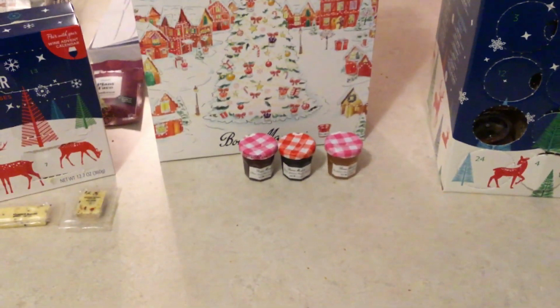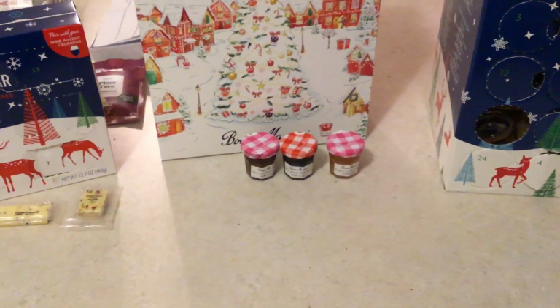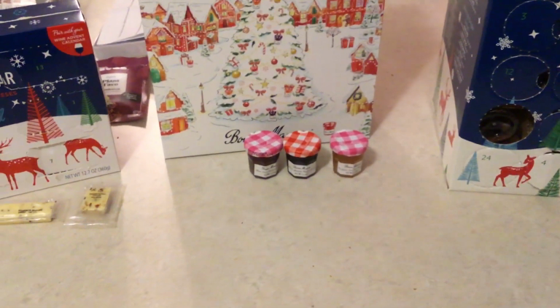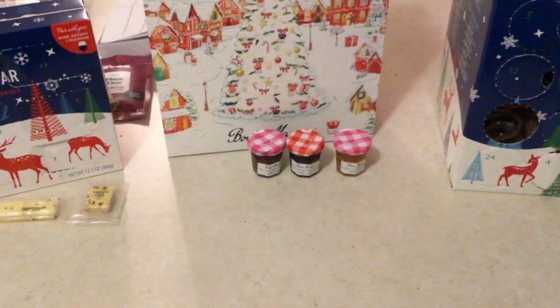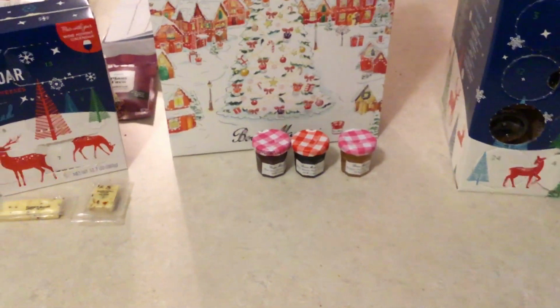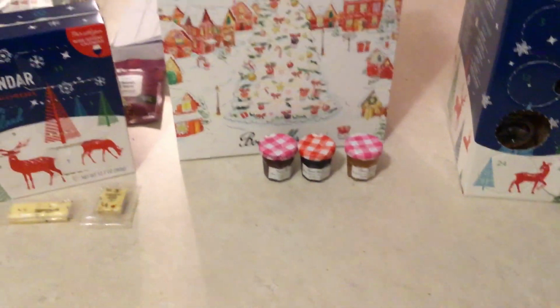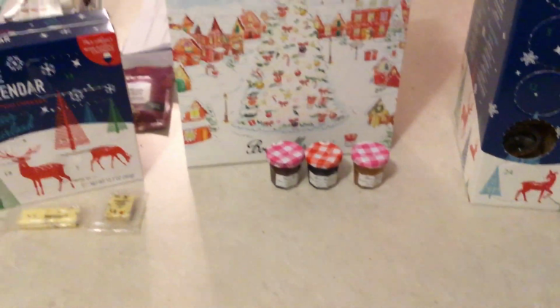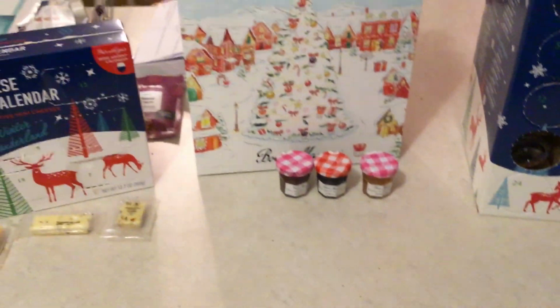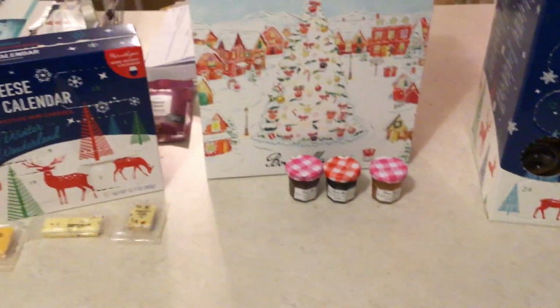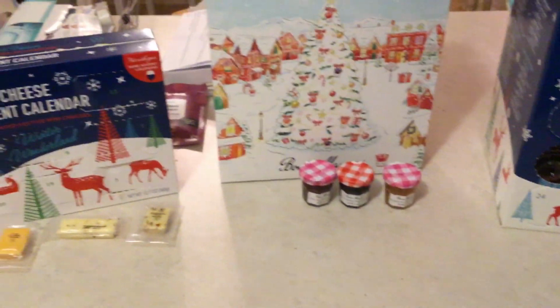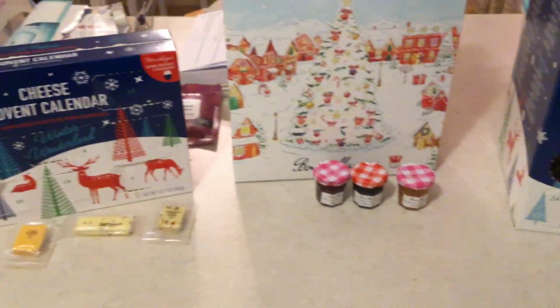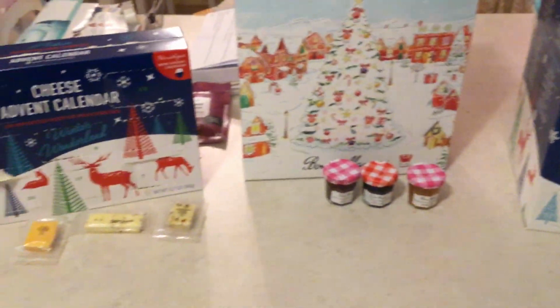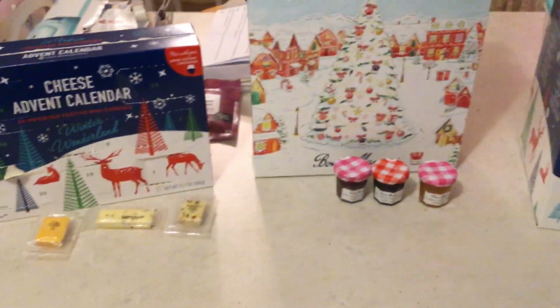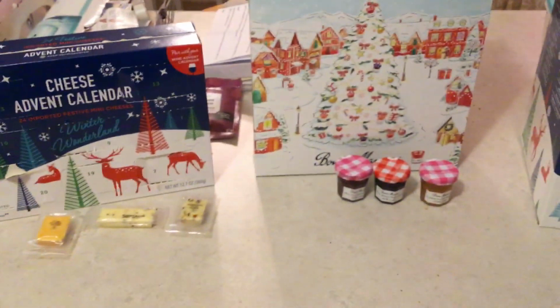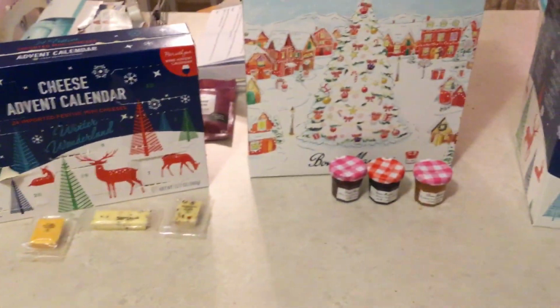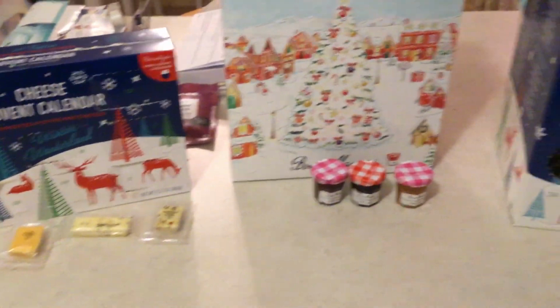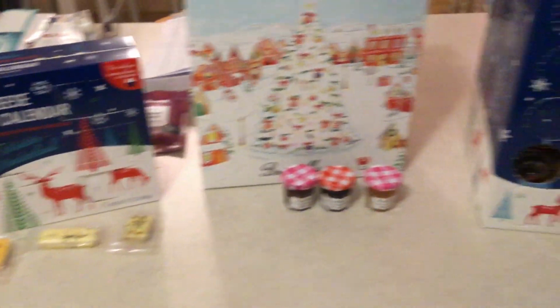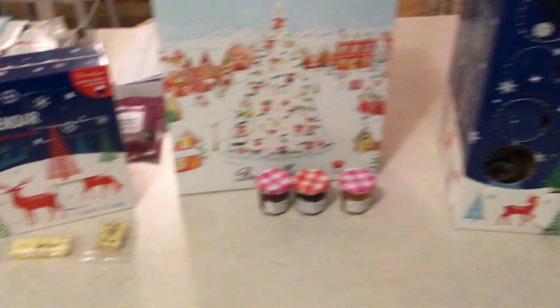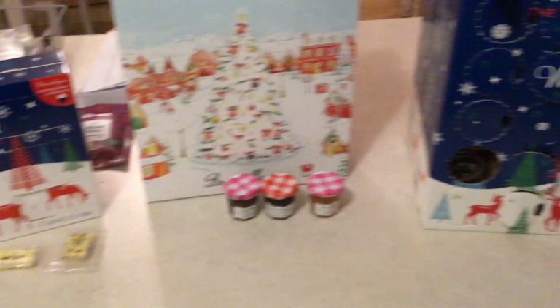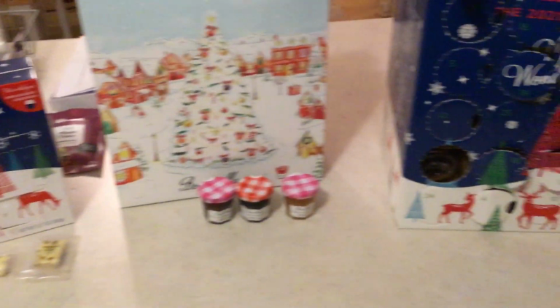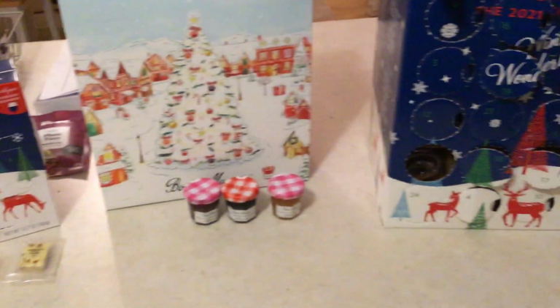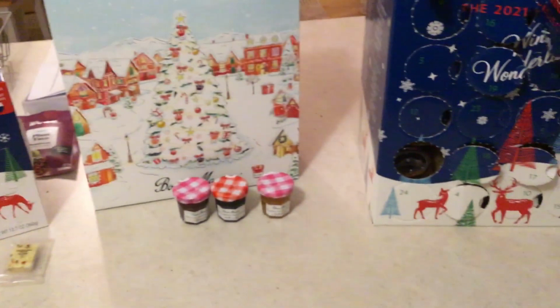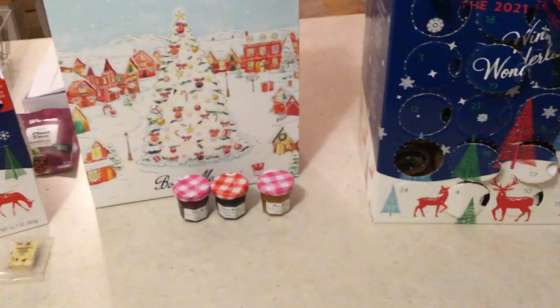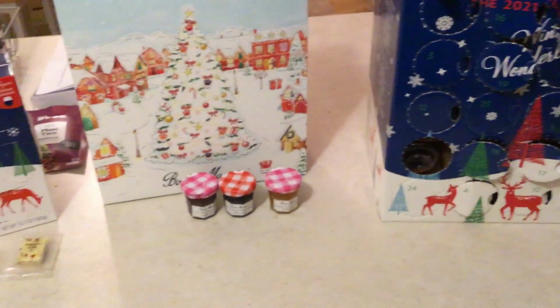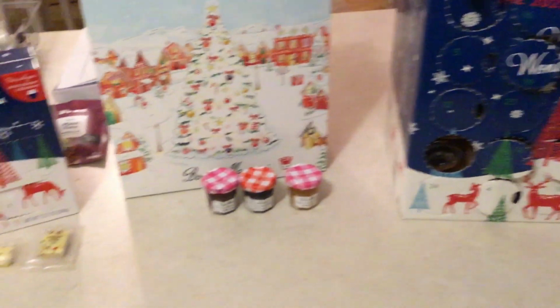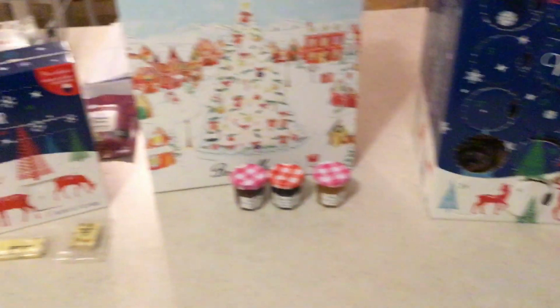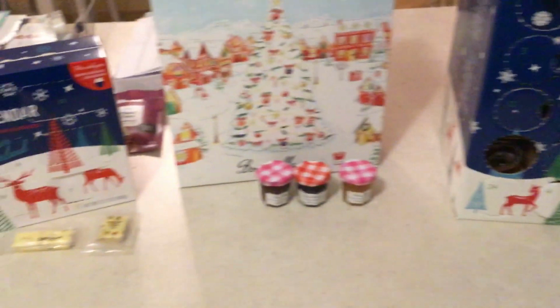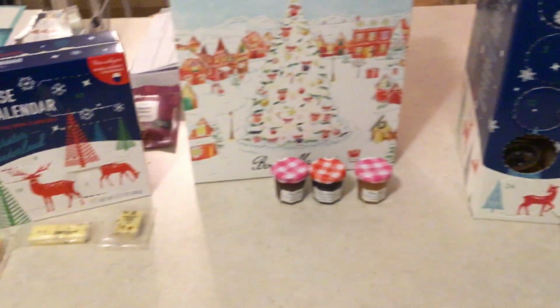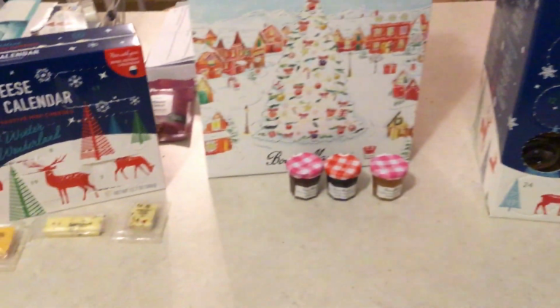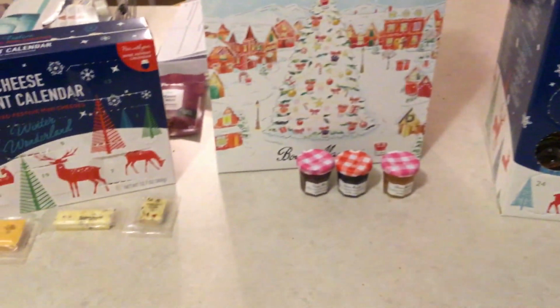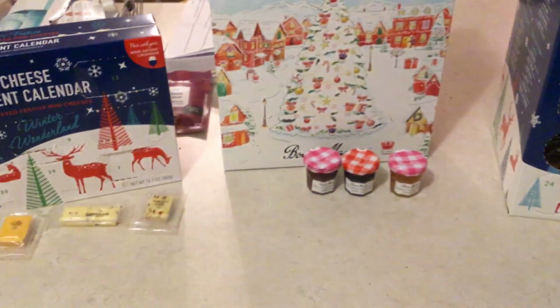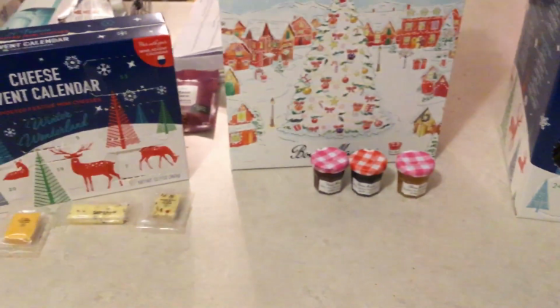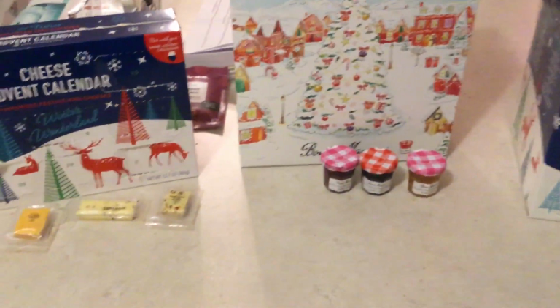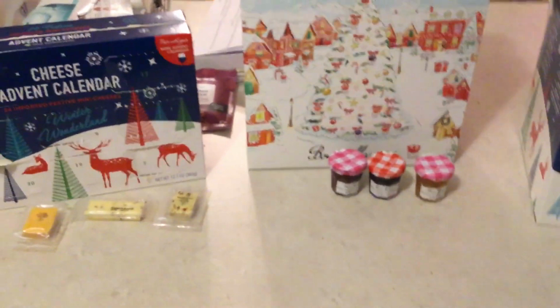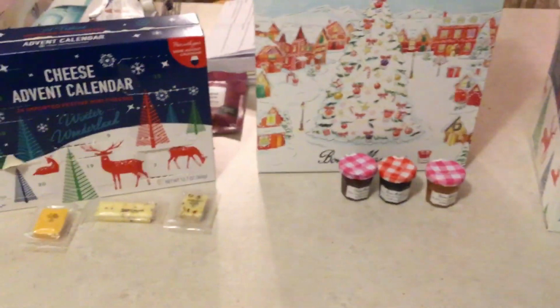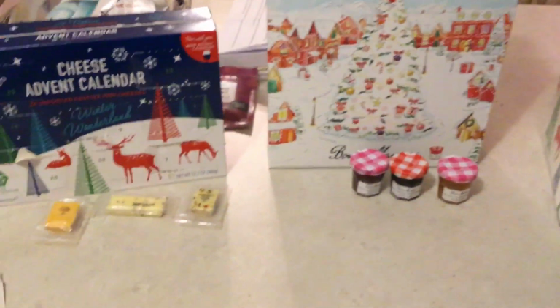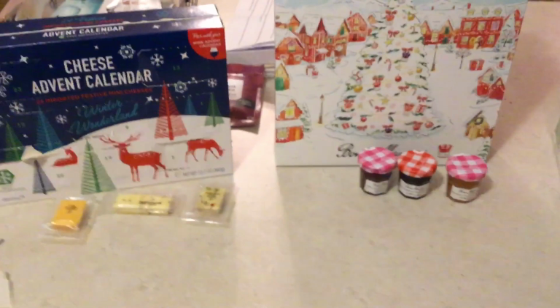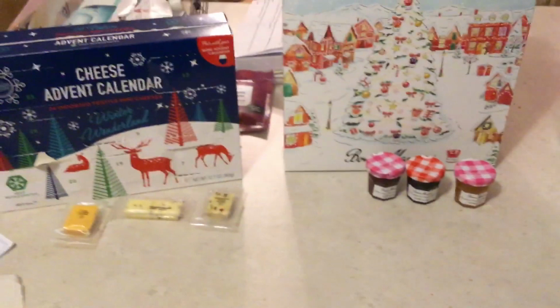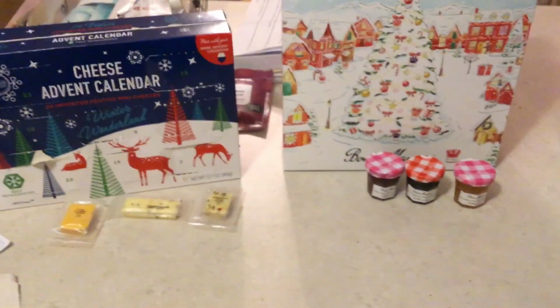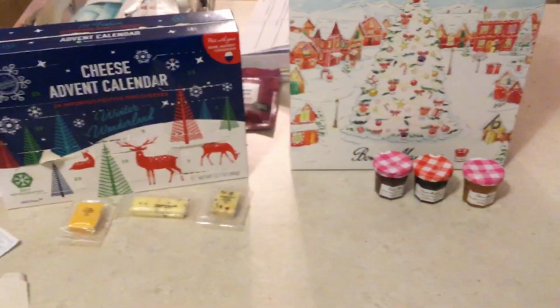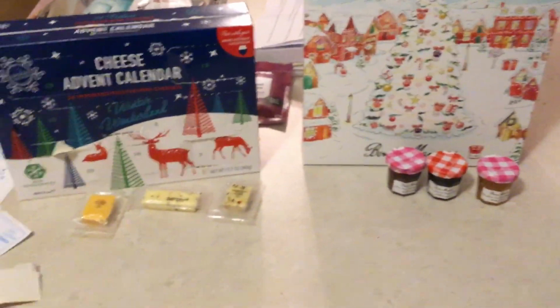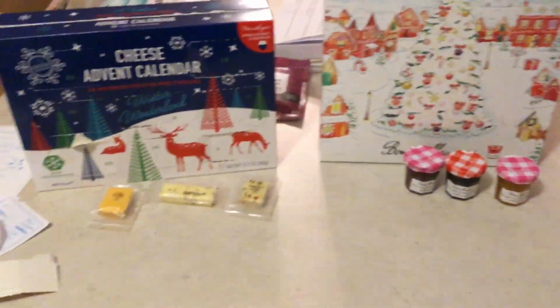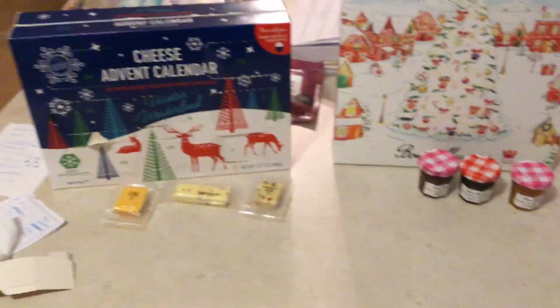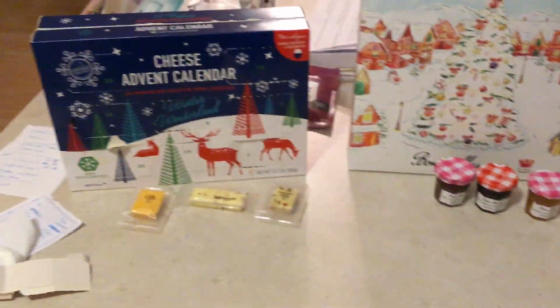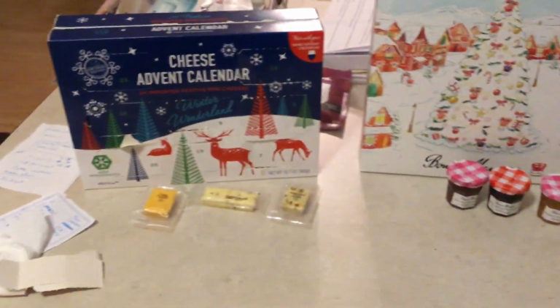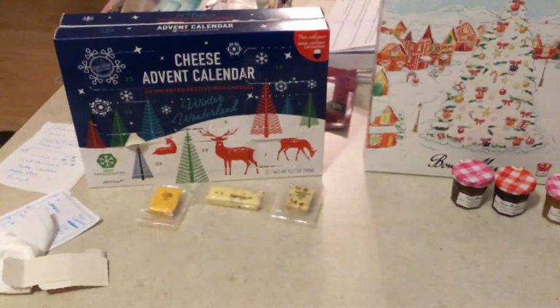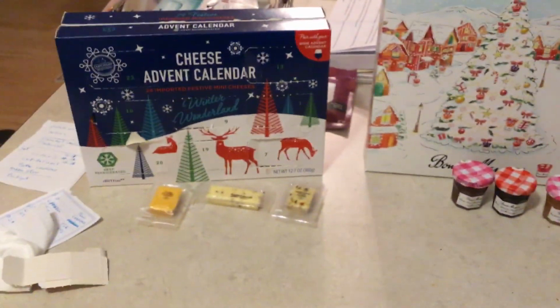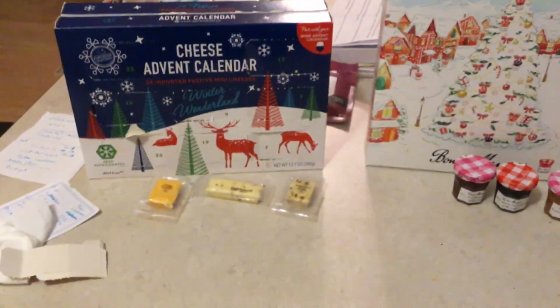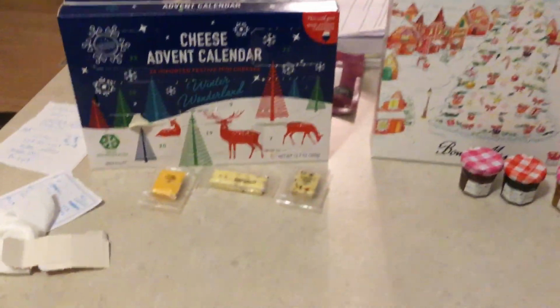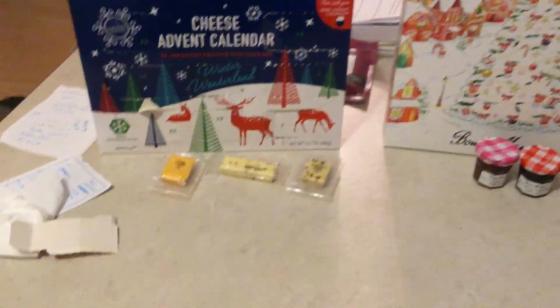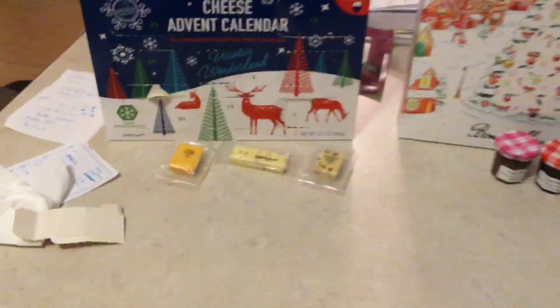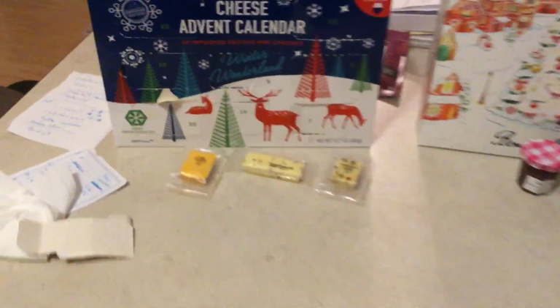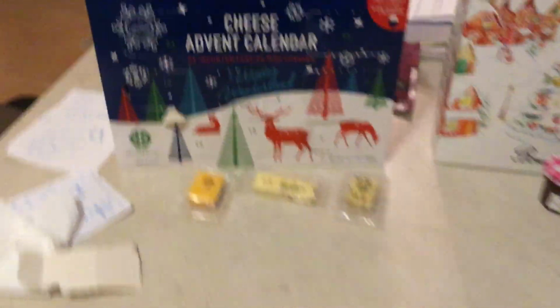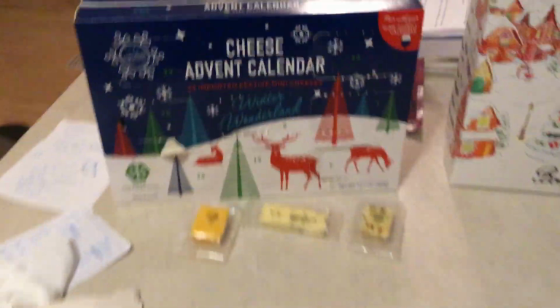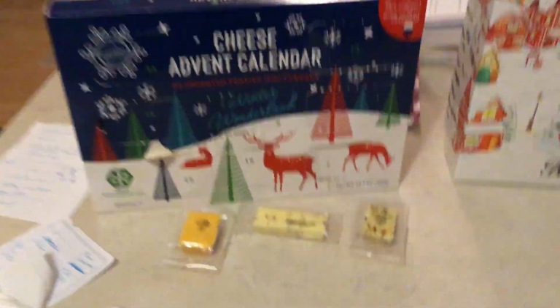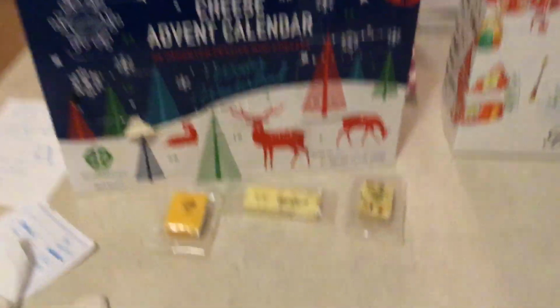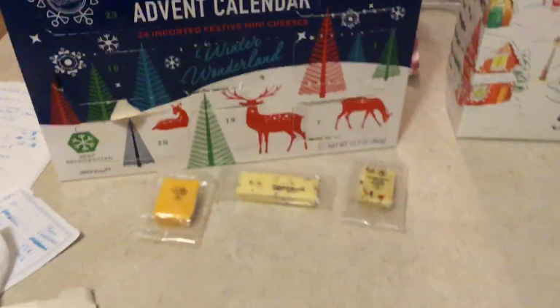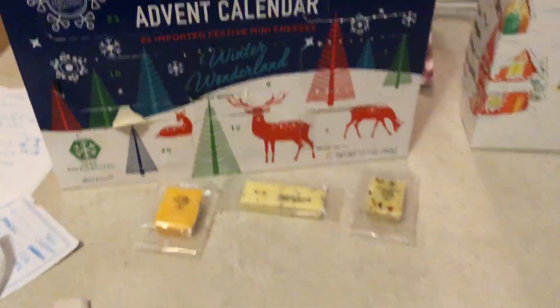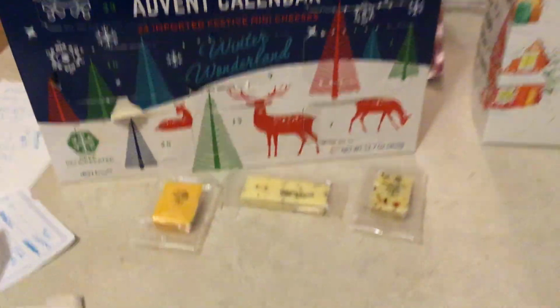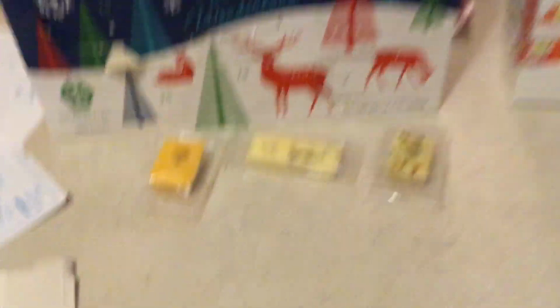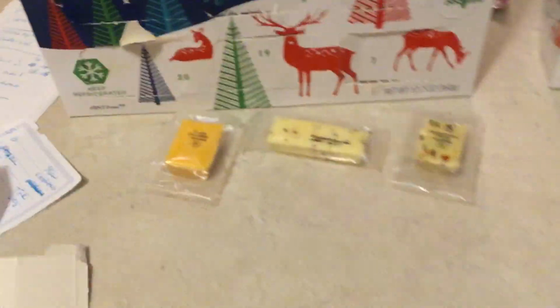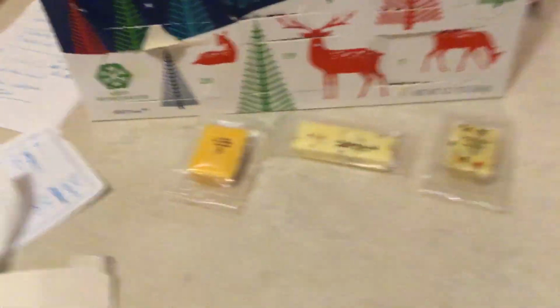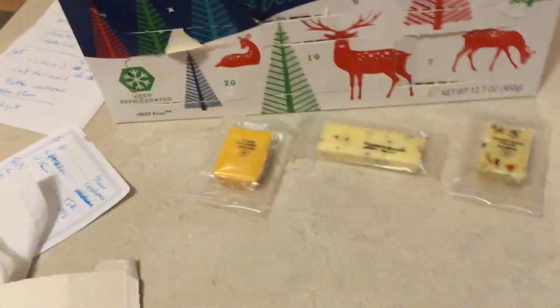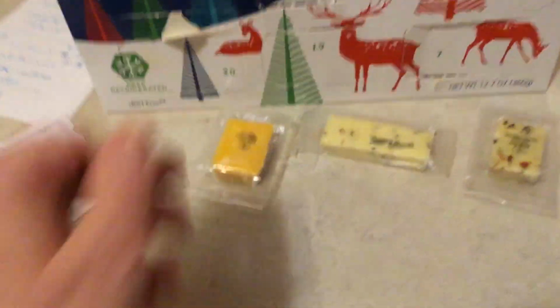This is another Advent Calendar Reveal. We're getting near the end now. So this is my Cheese Advent from Aldi.